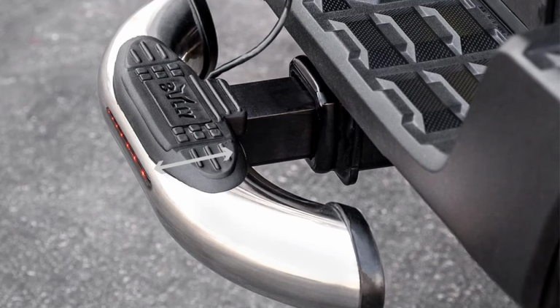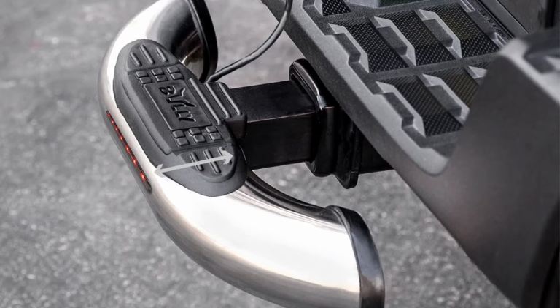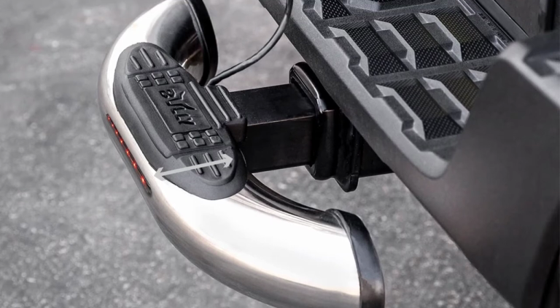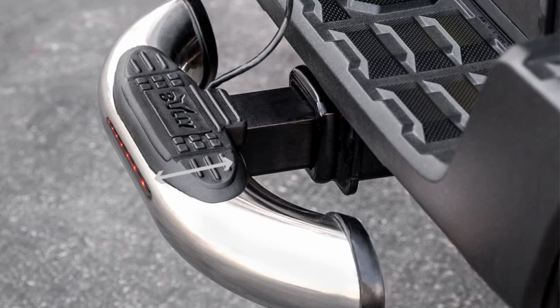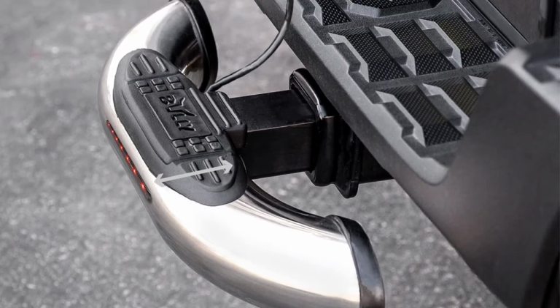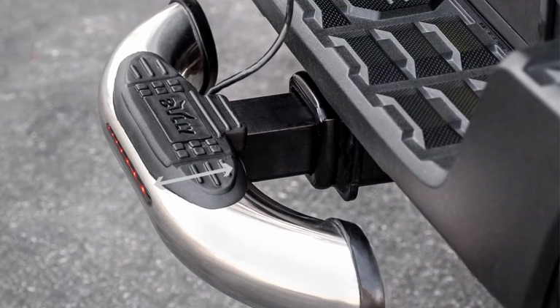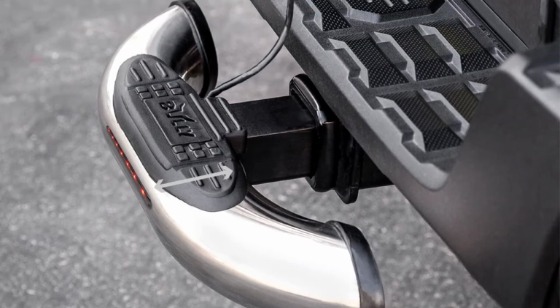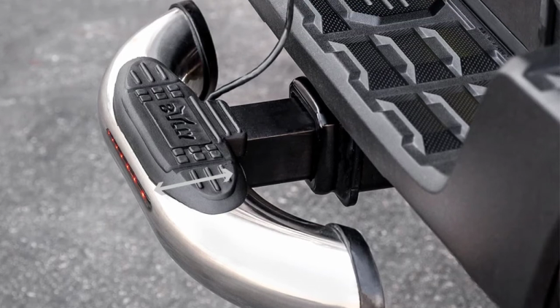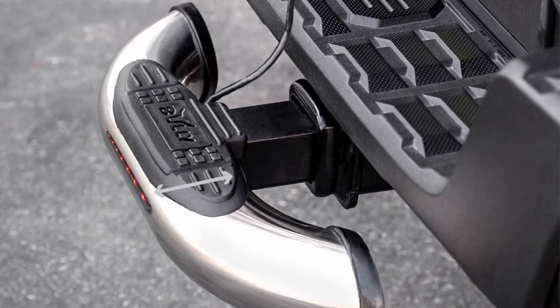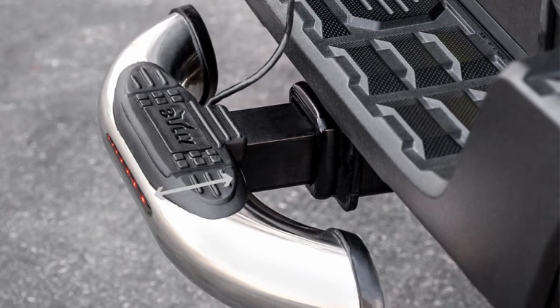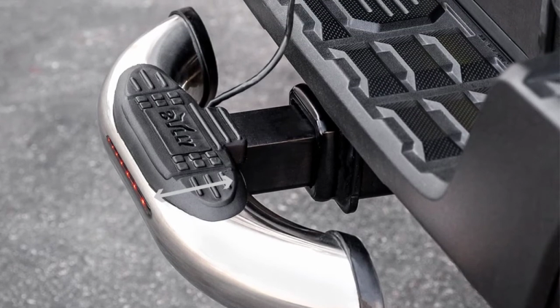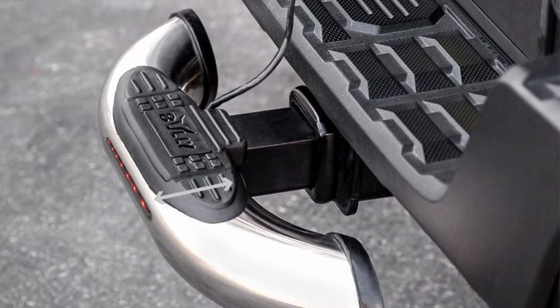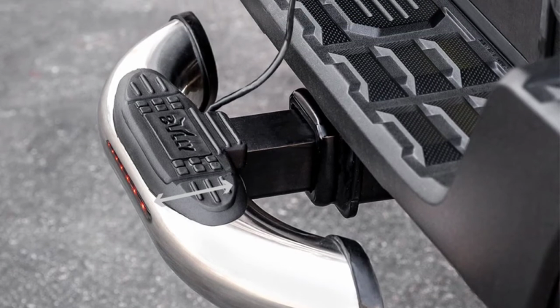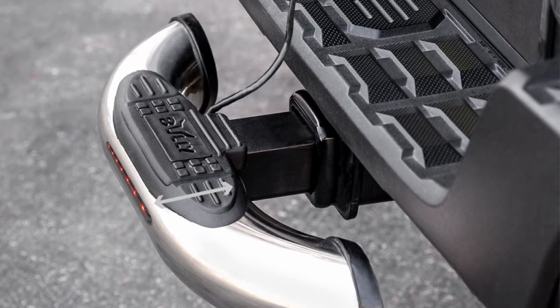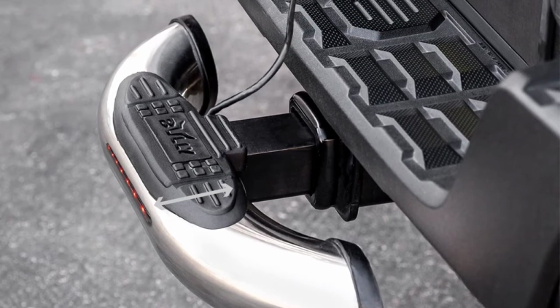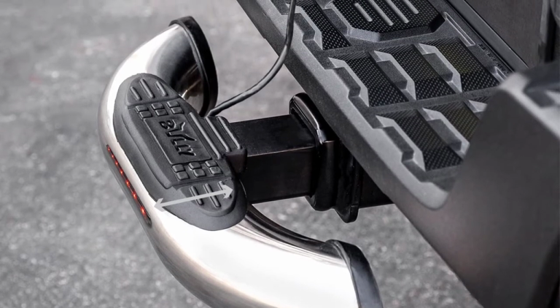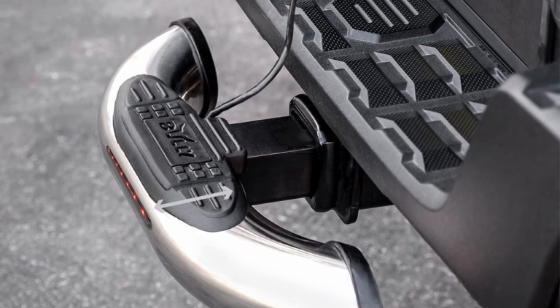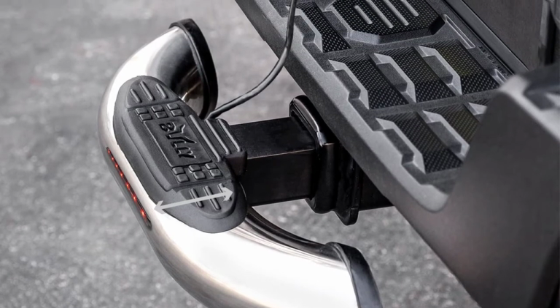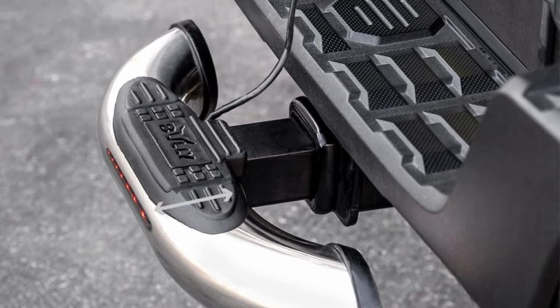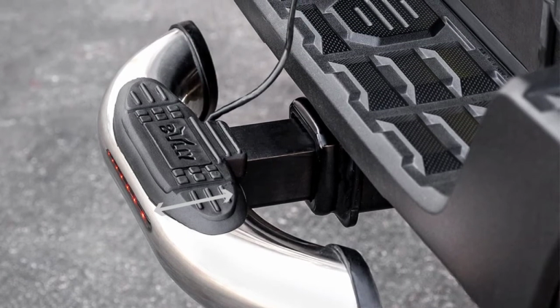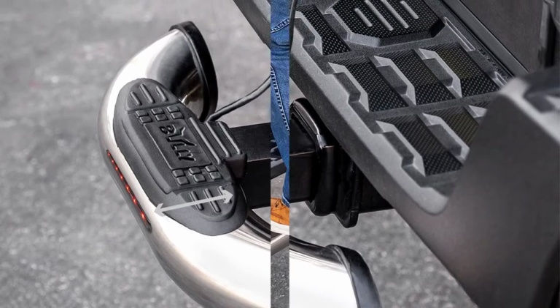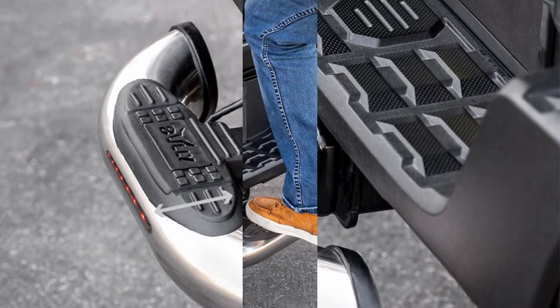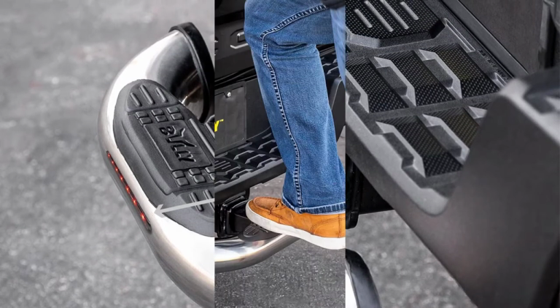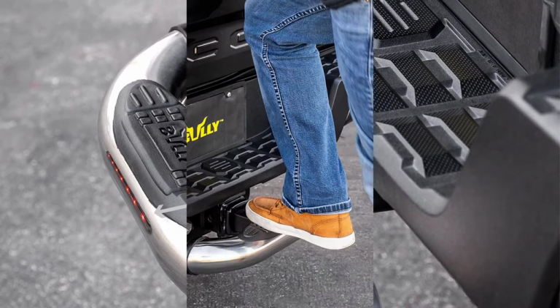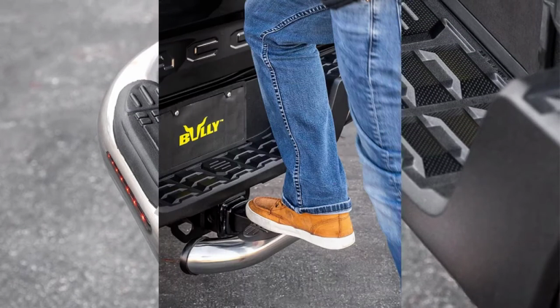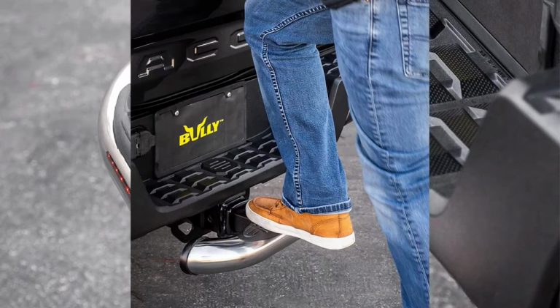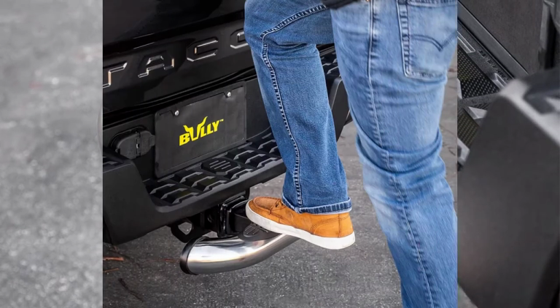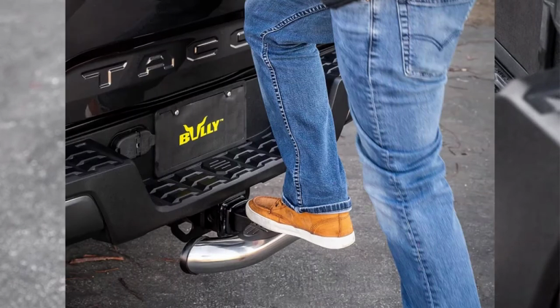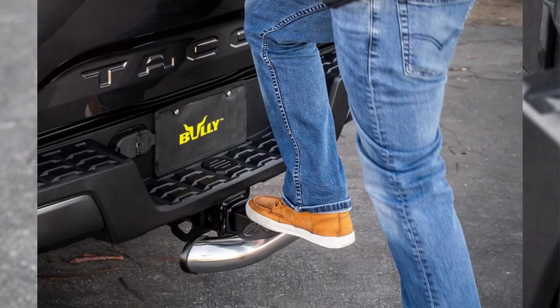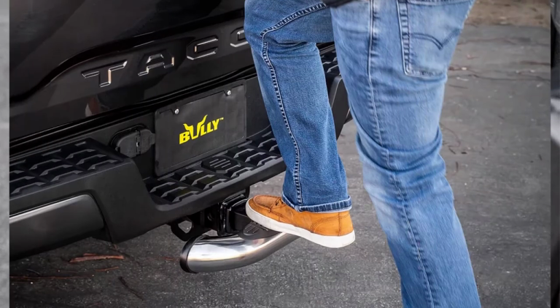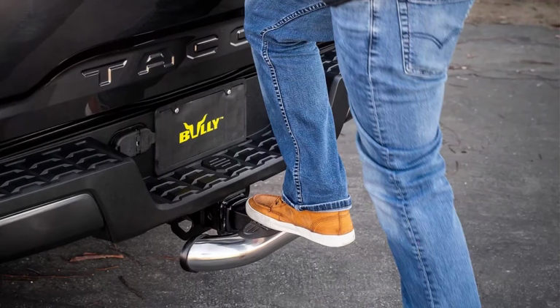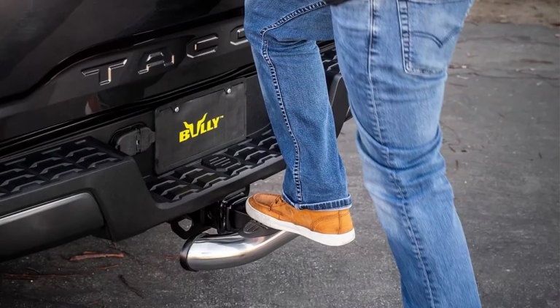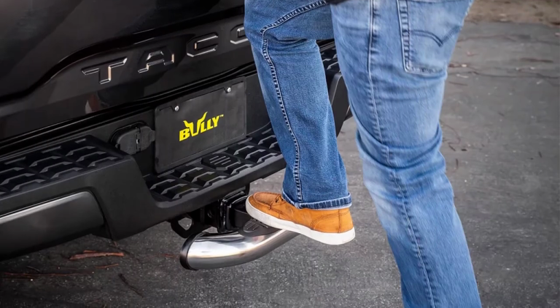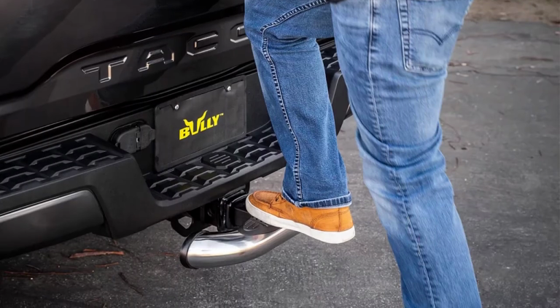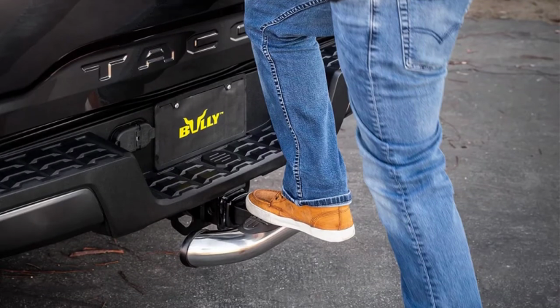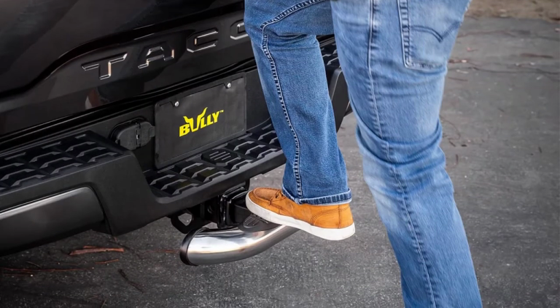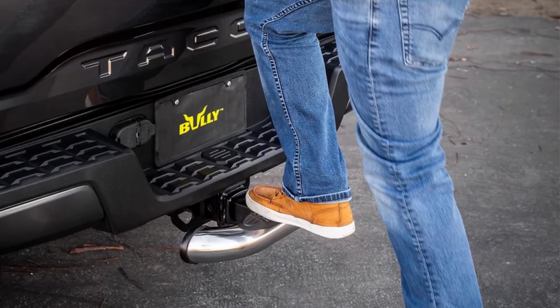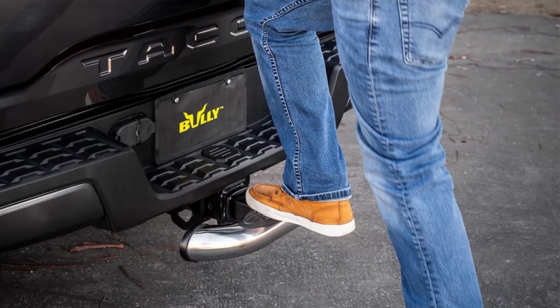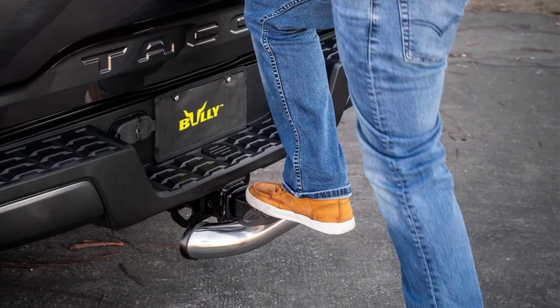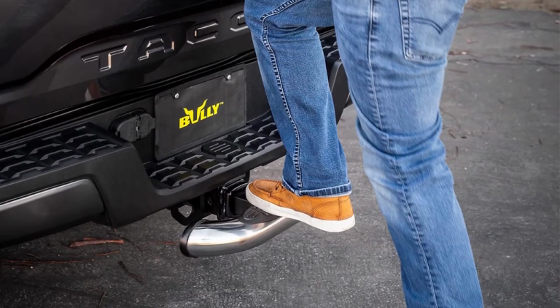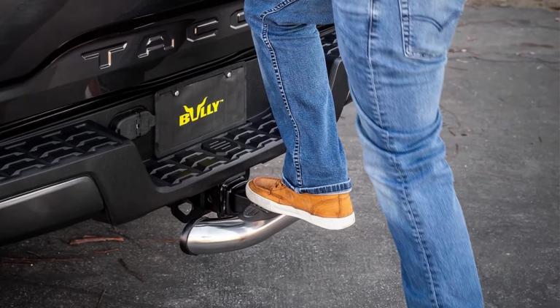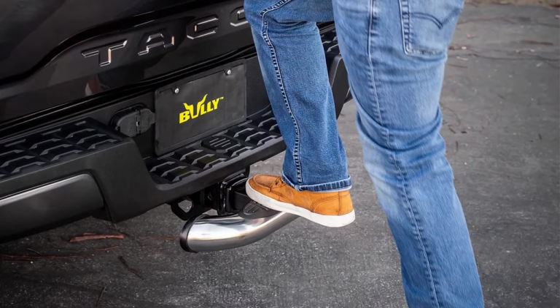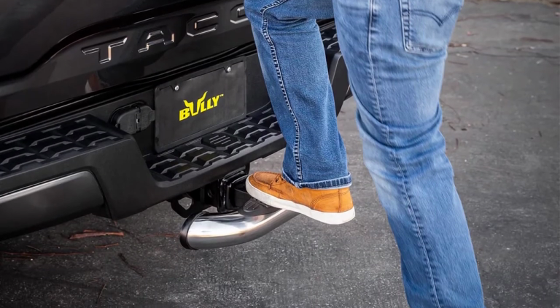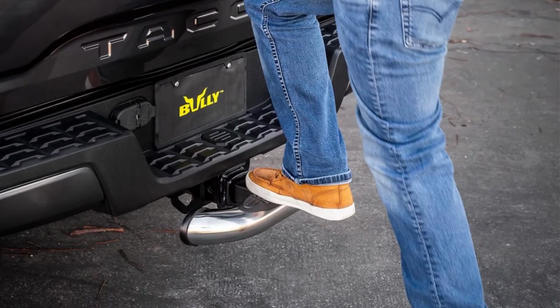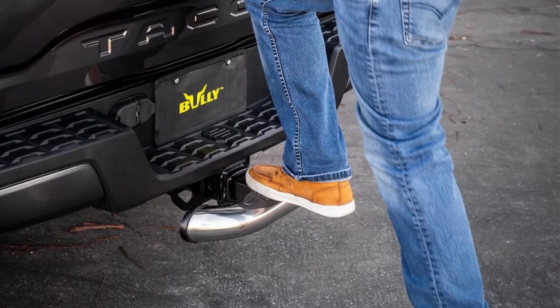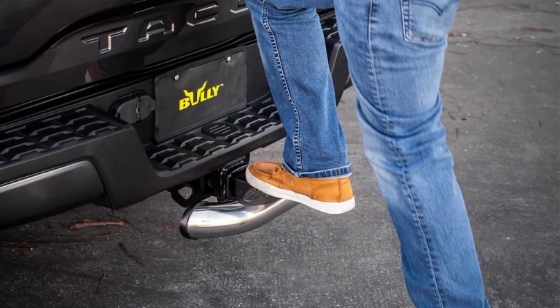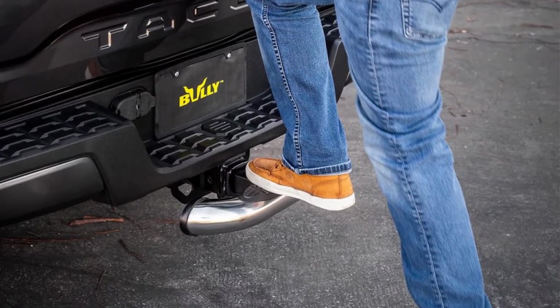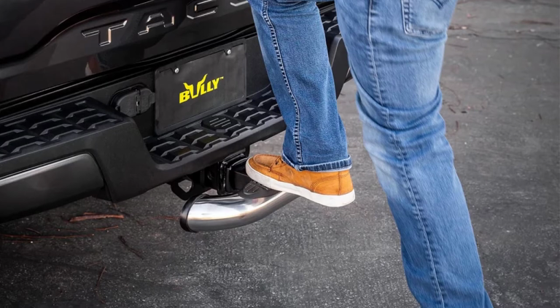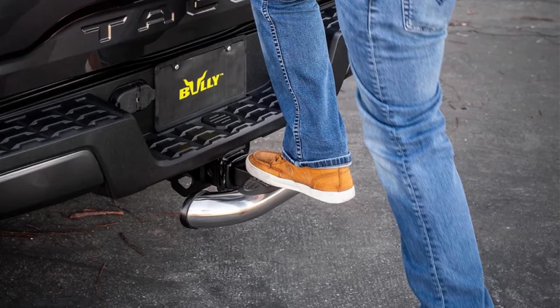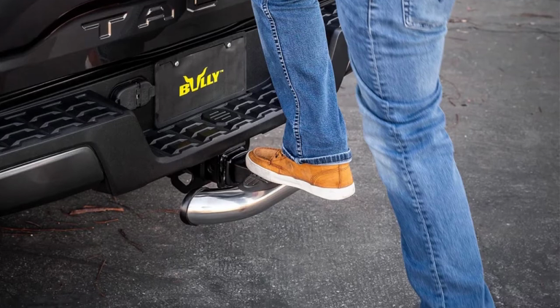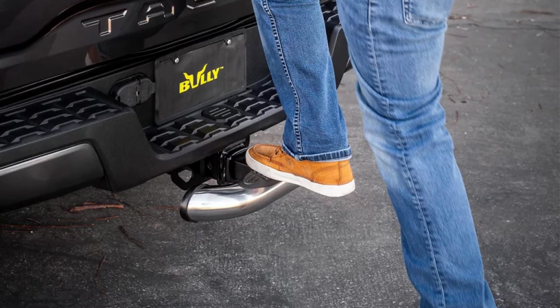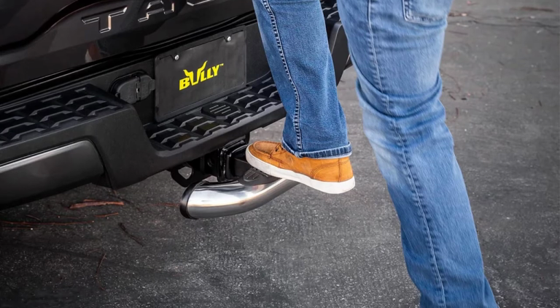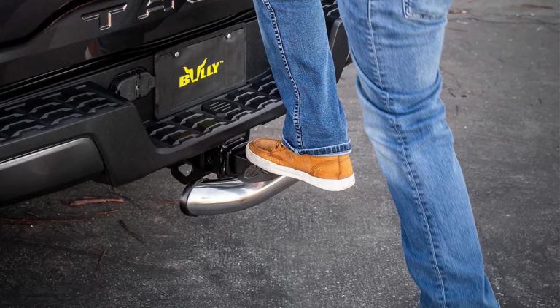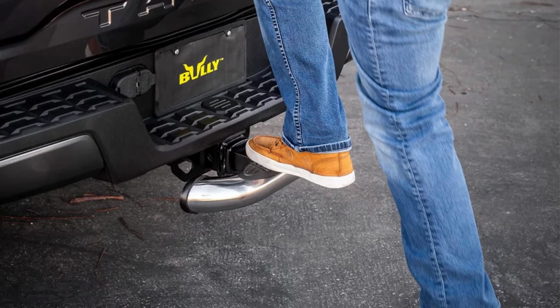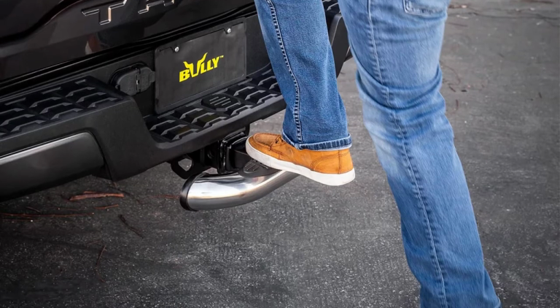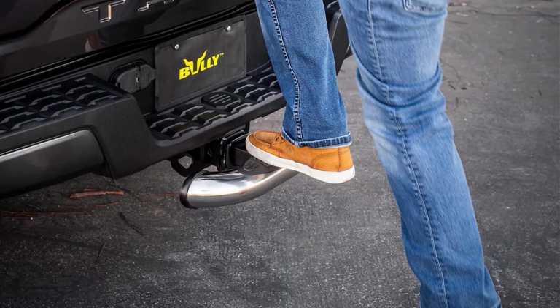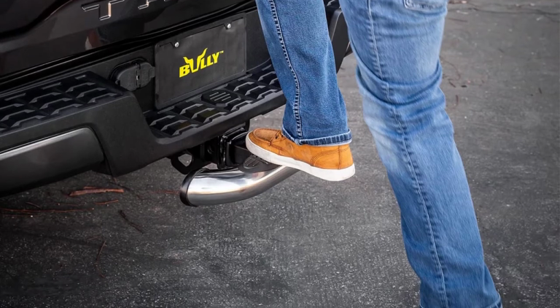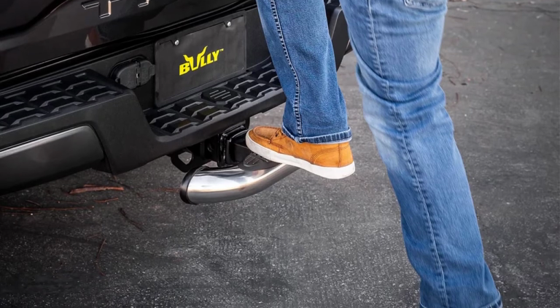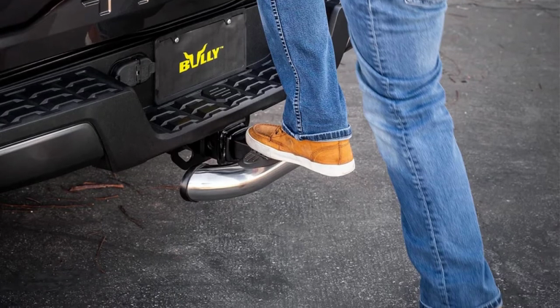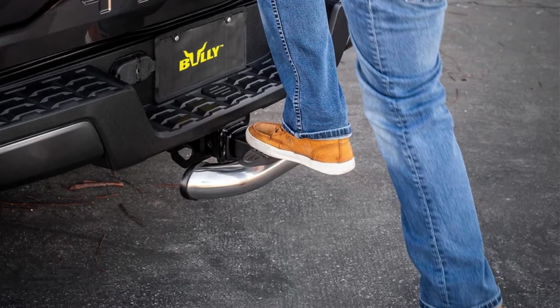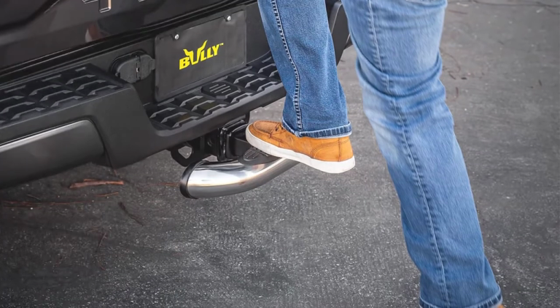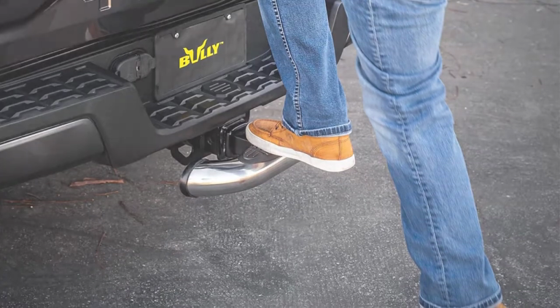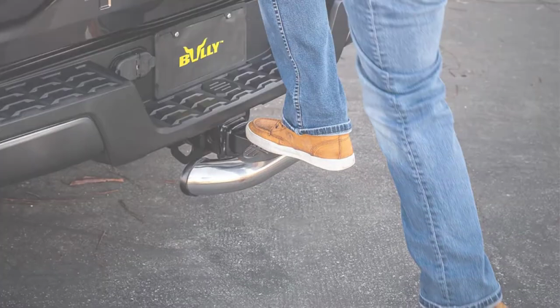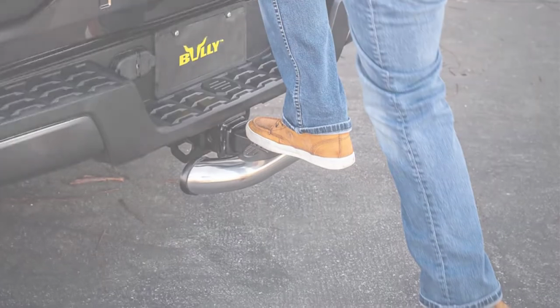With a durable design, this step will support even the heaviest of users and will last over time. It's also relatively inexpensive.